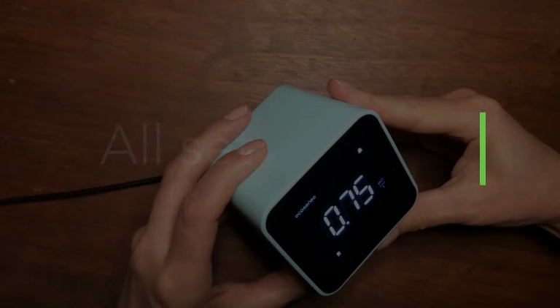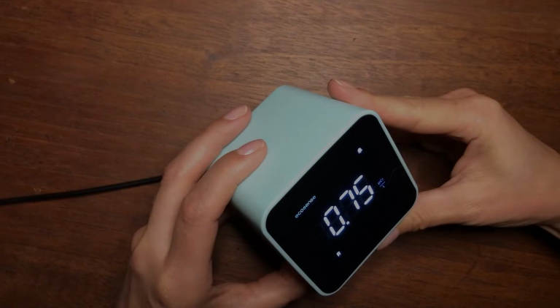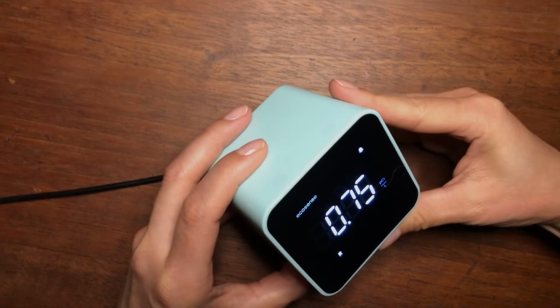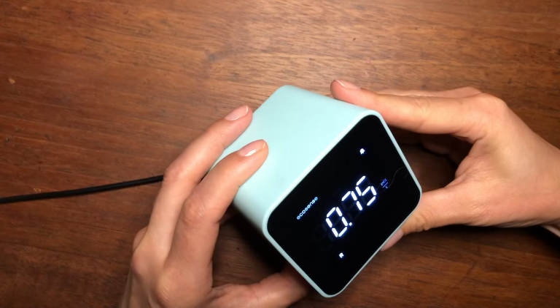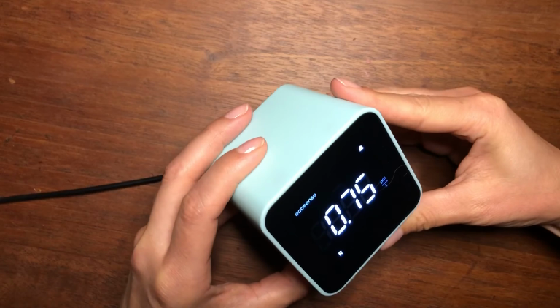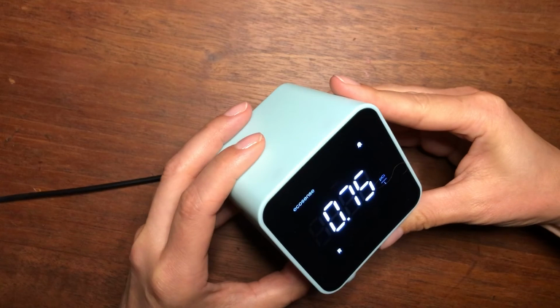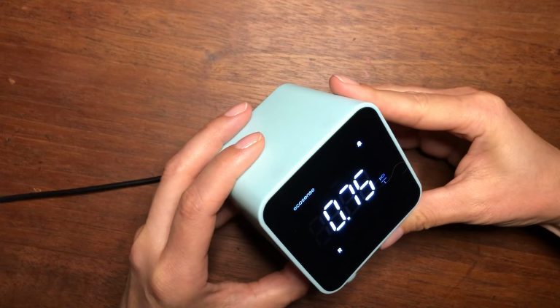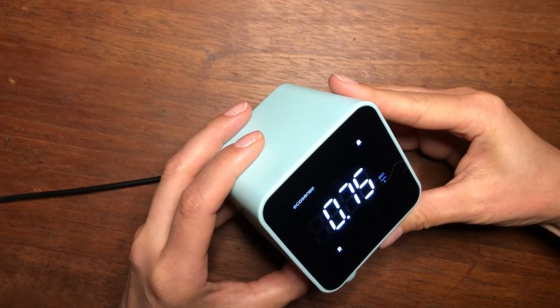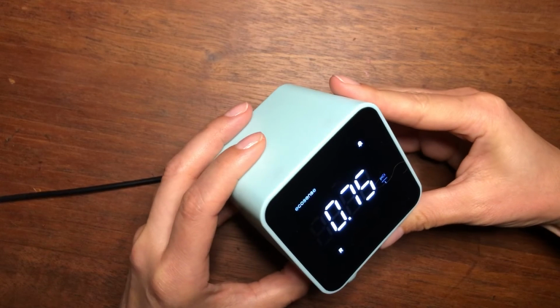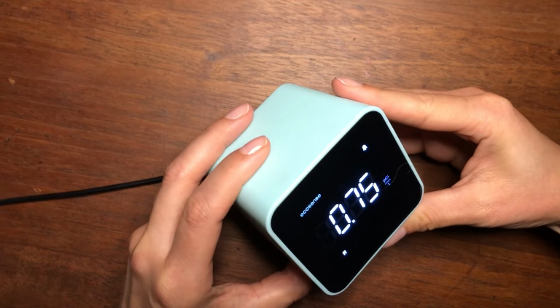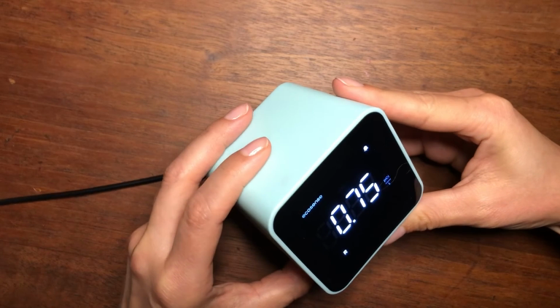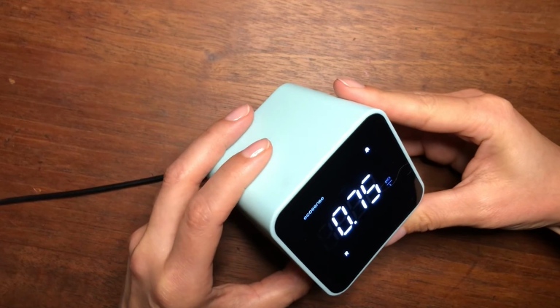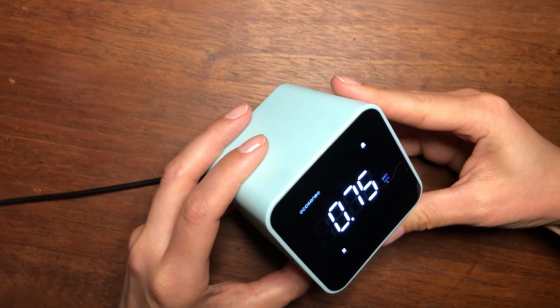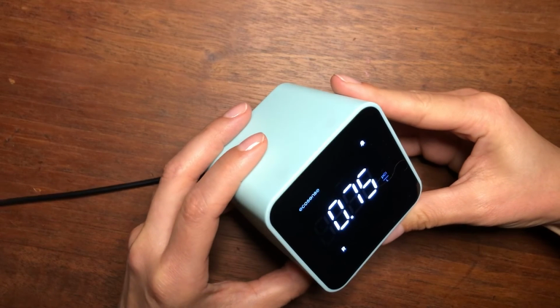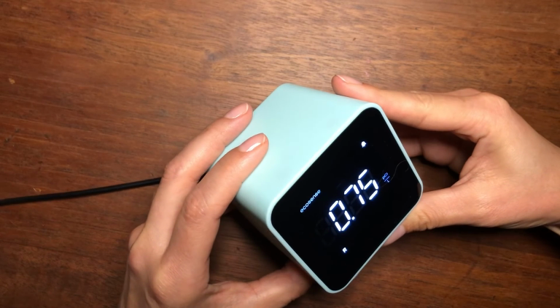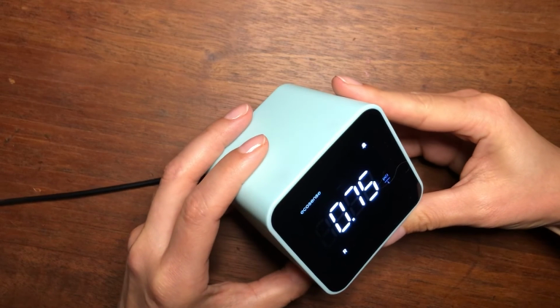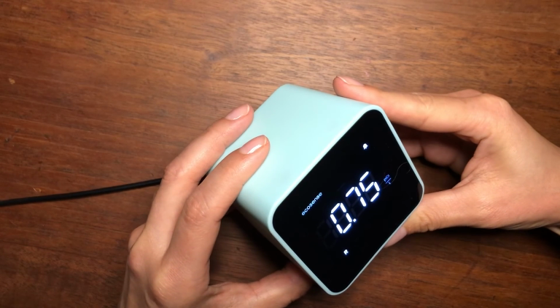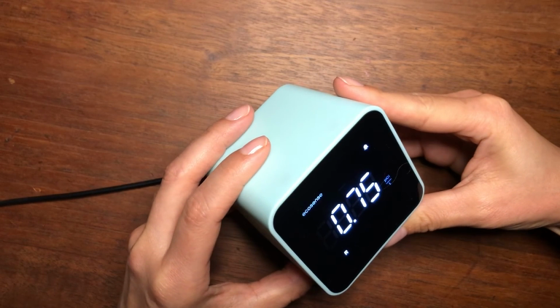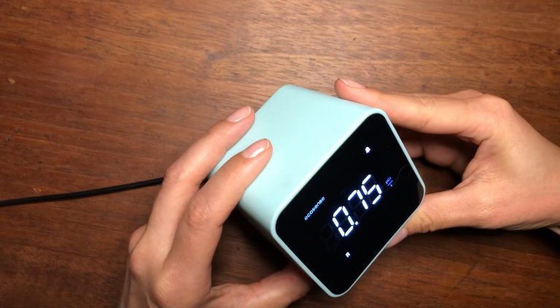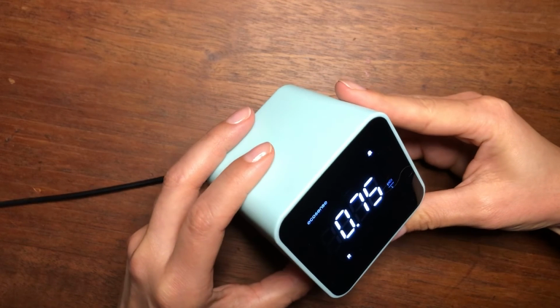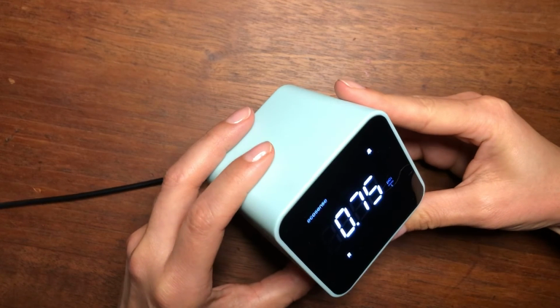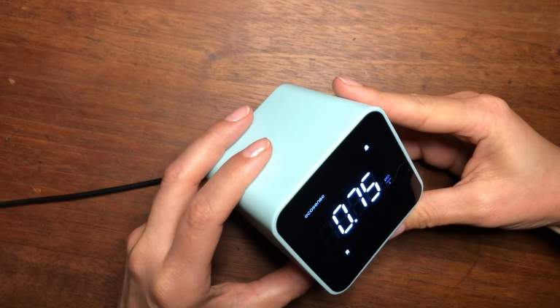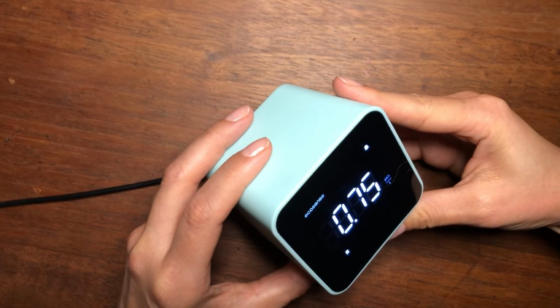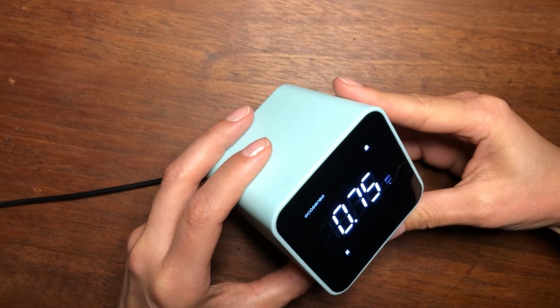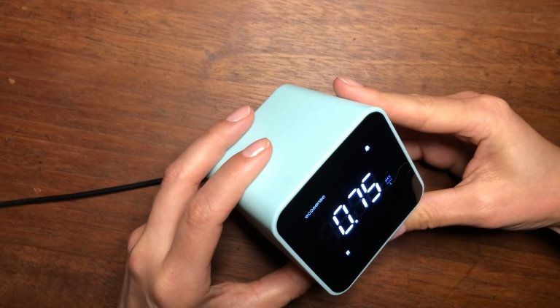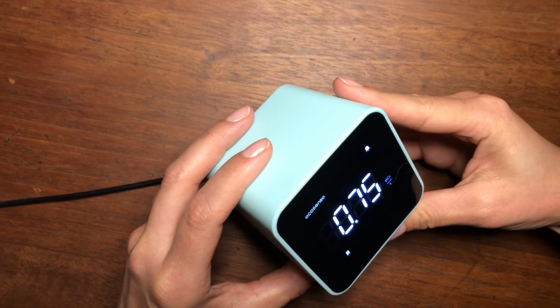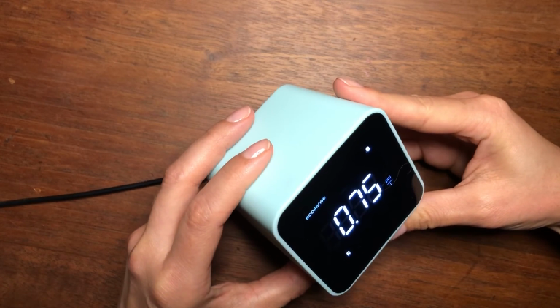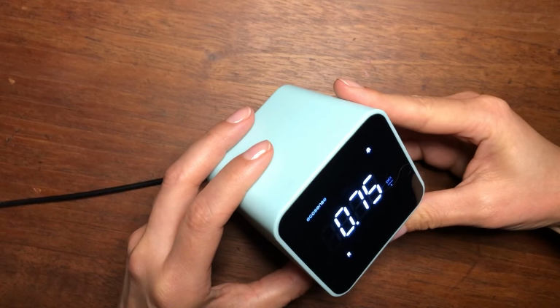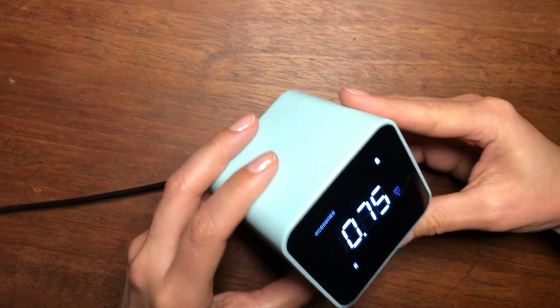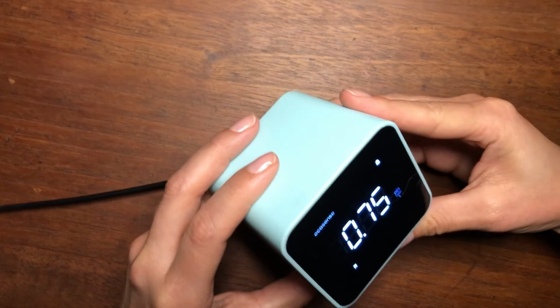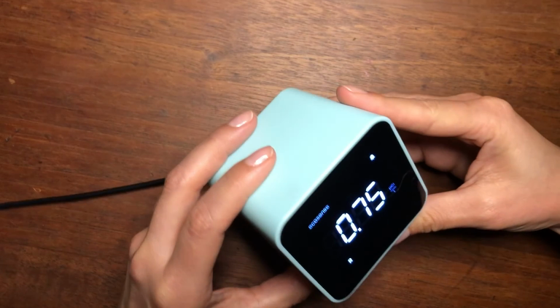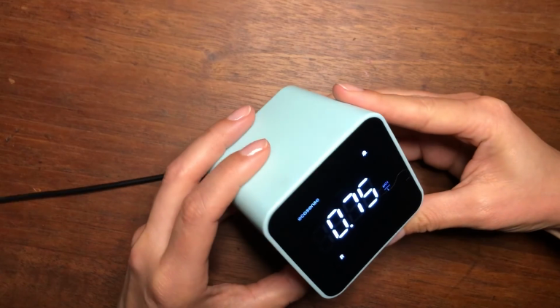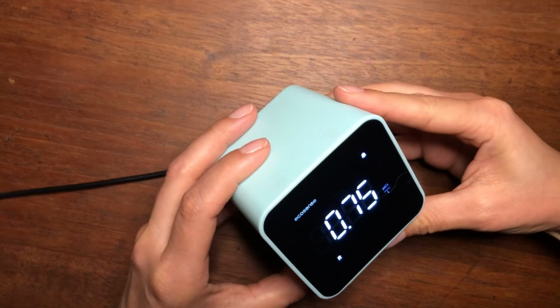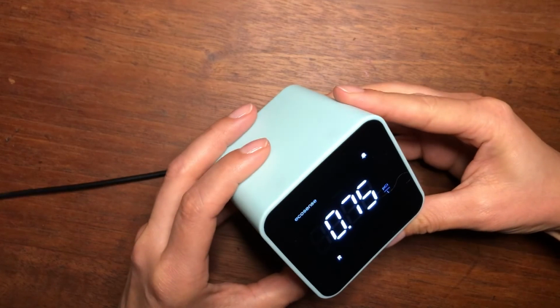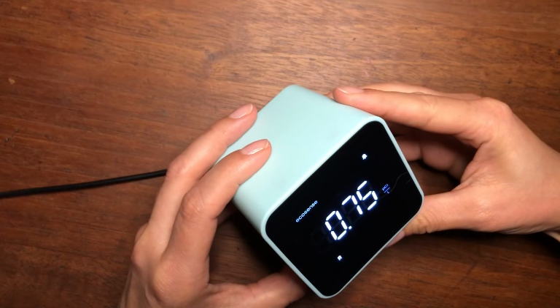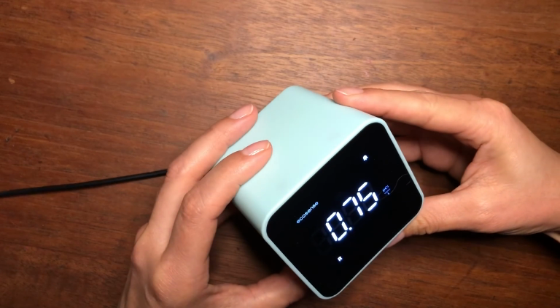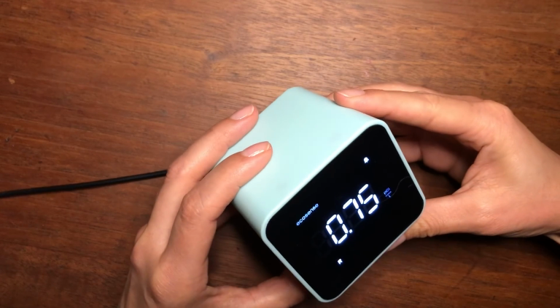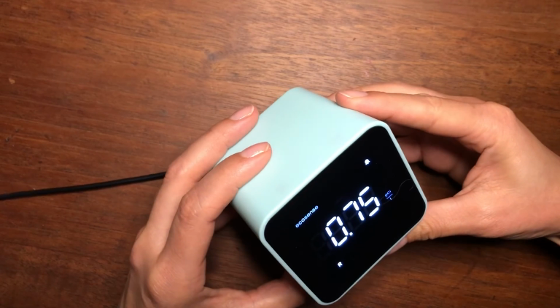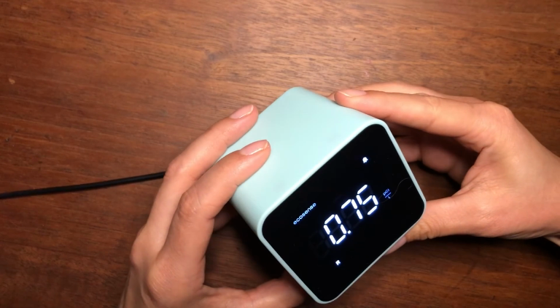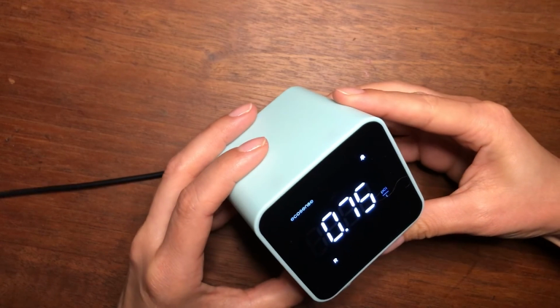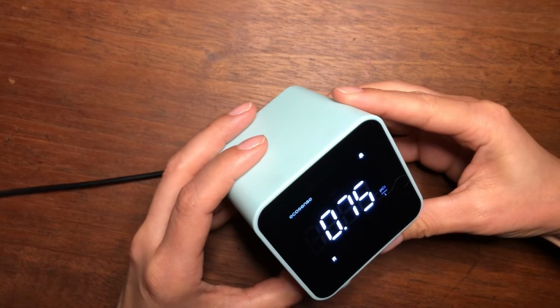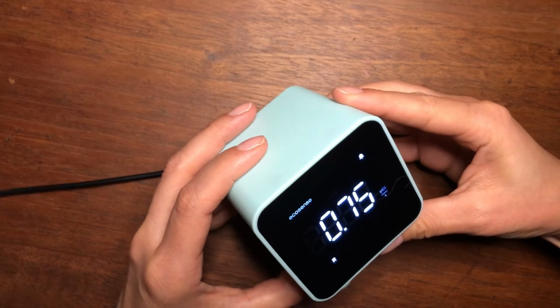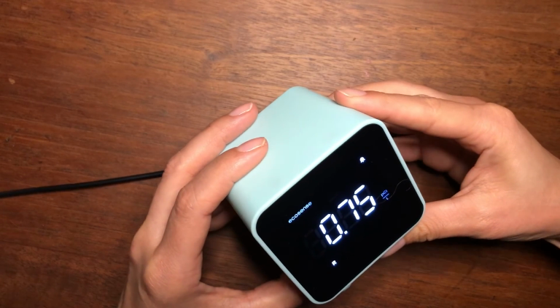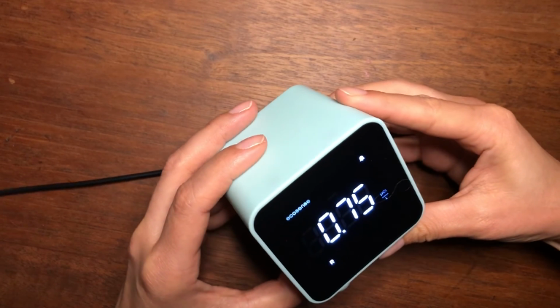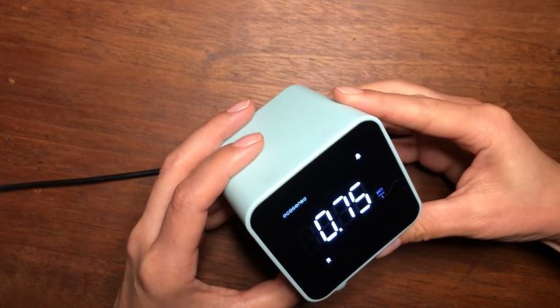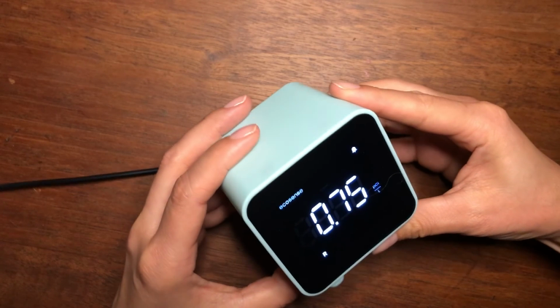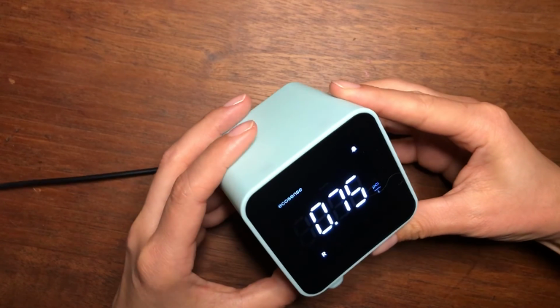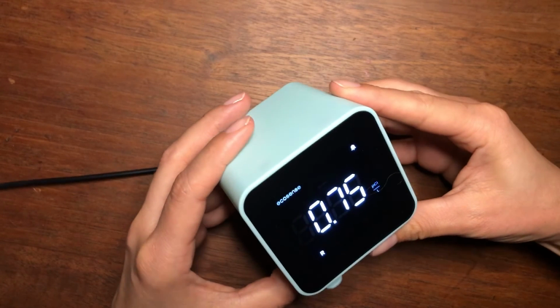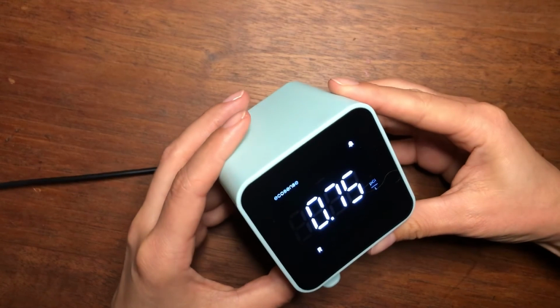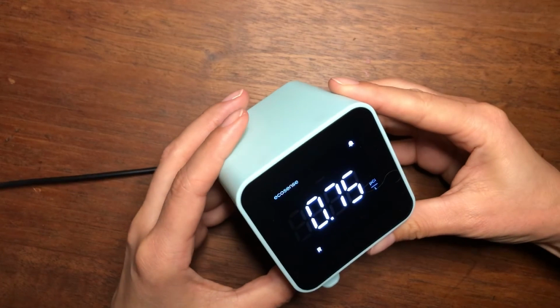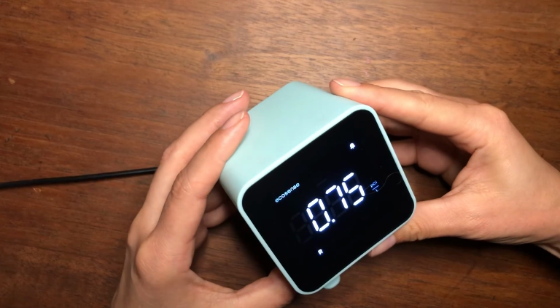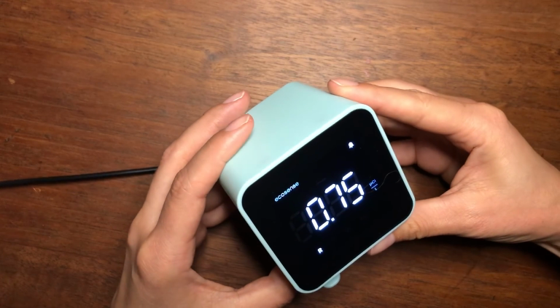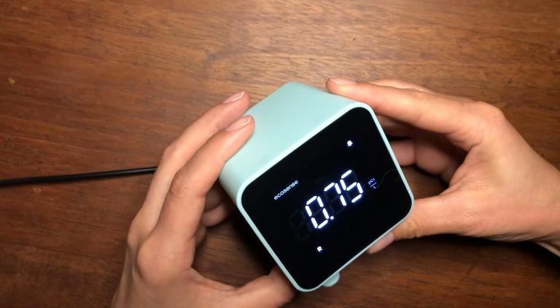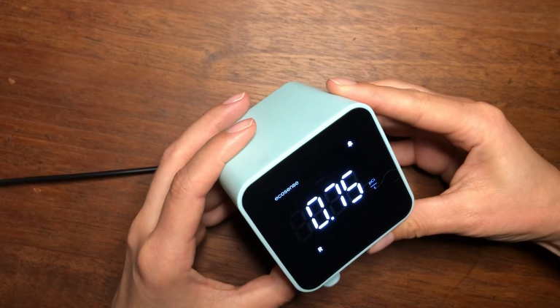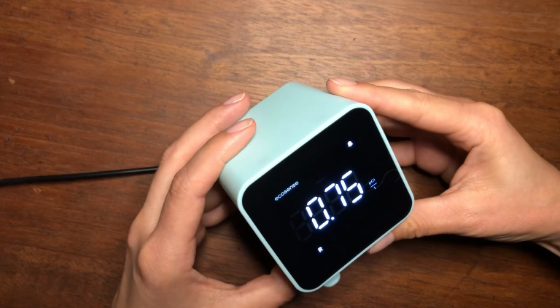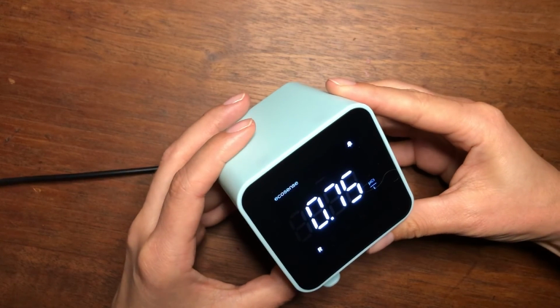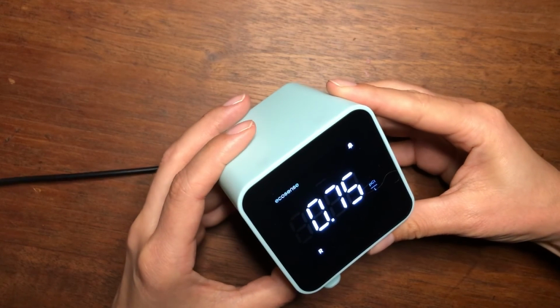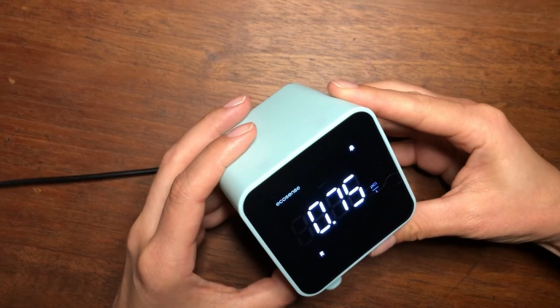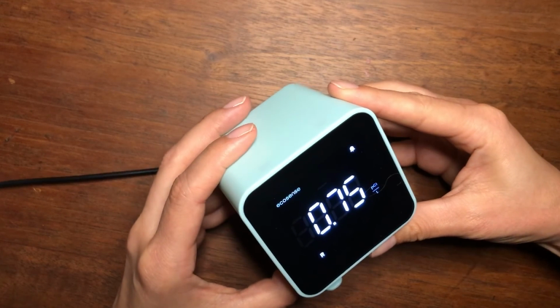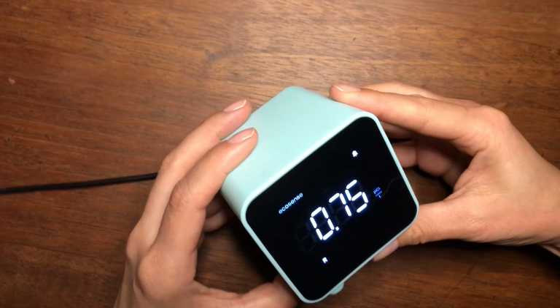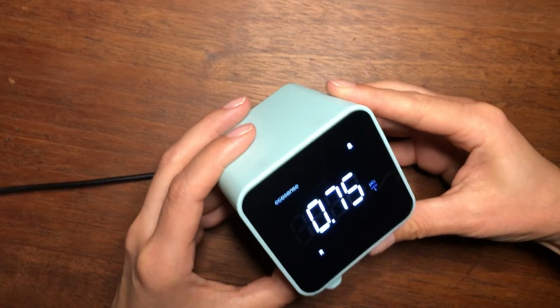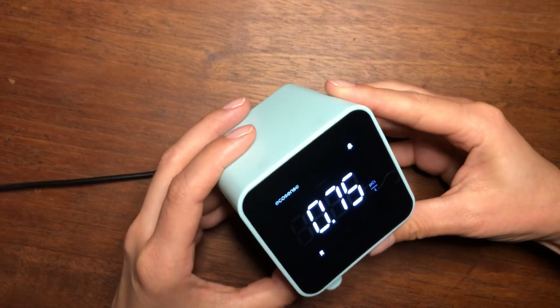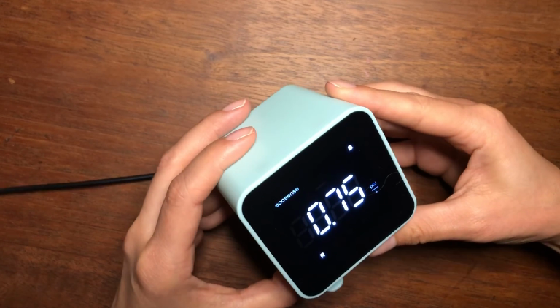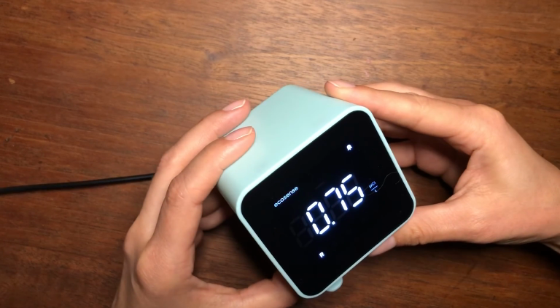So that was it — very quick setup. Just plug and play and you're ready to start monitoring your radon levels at home. Stay safe.